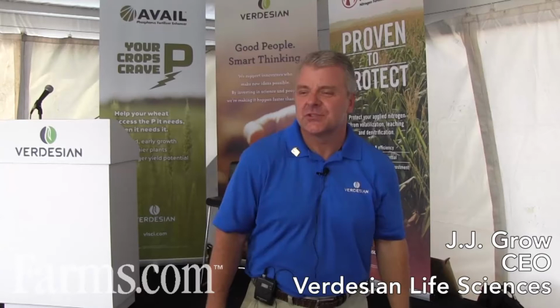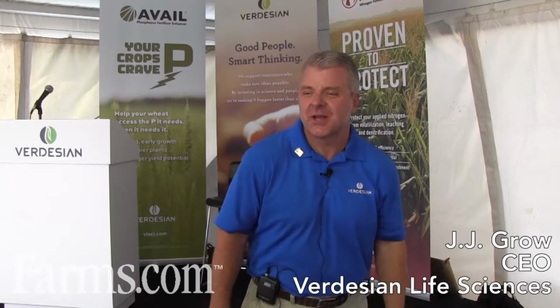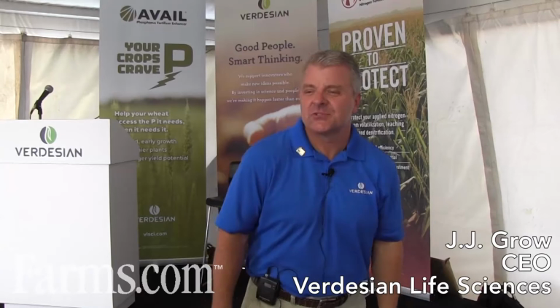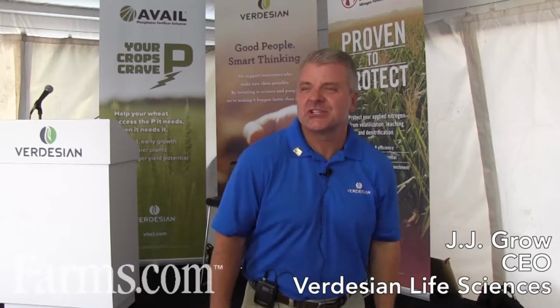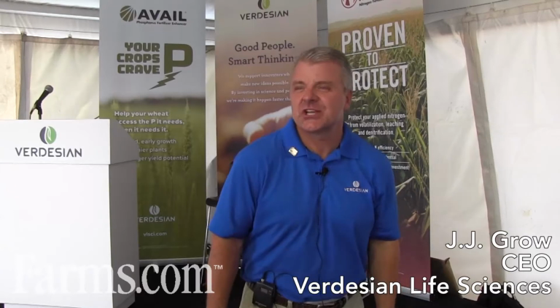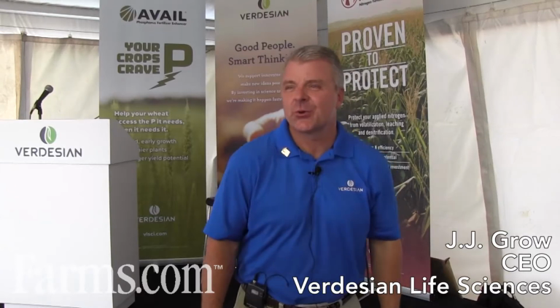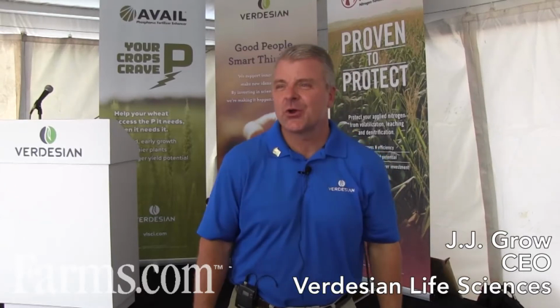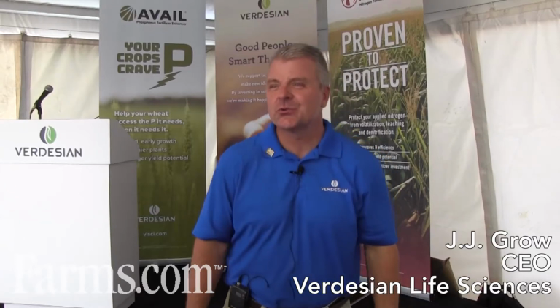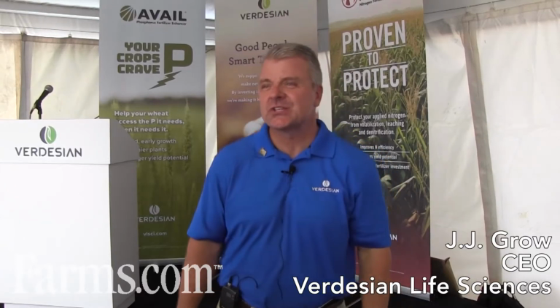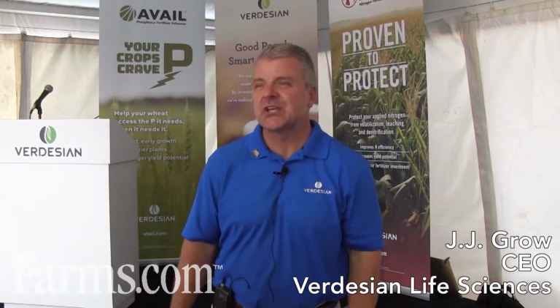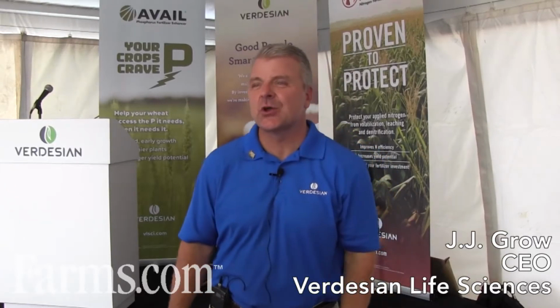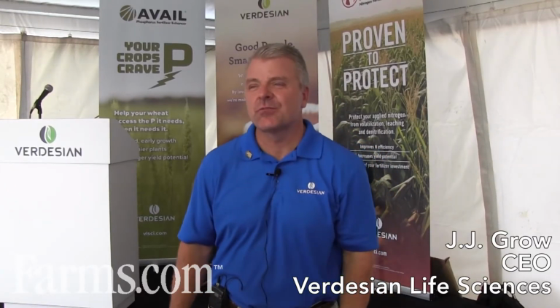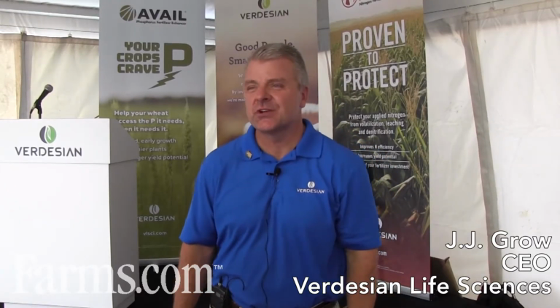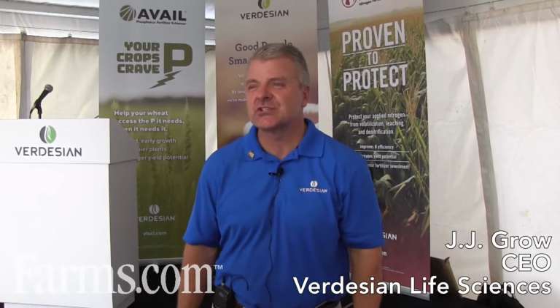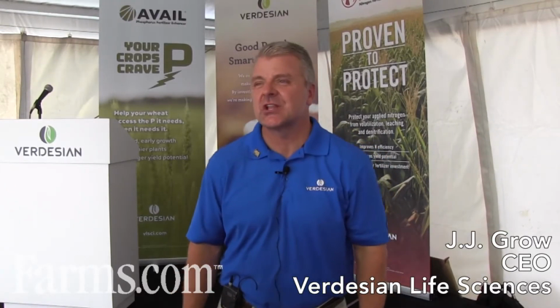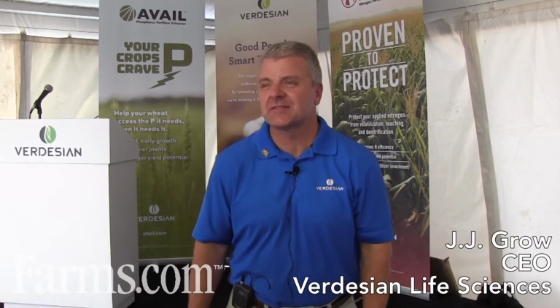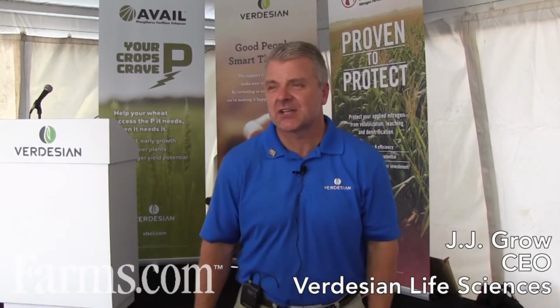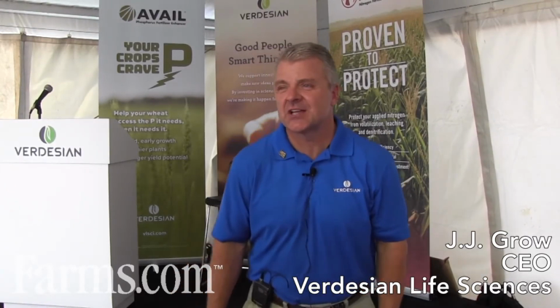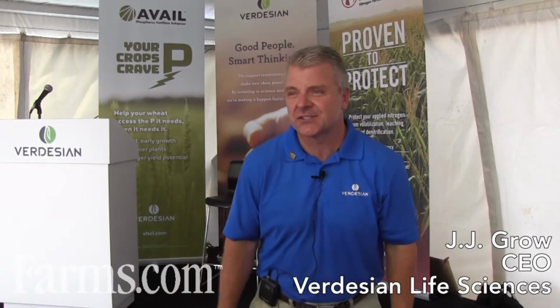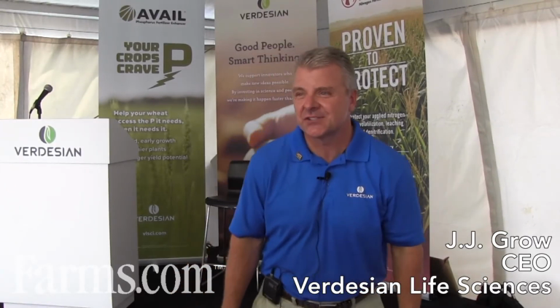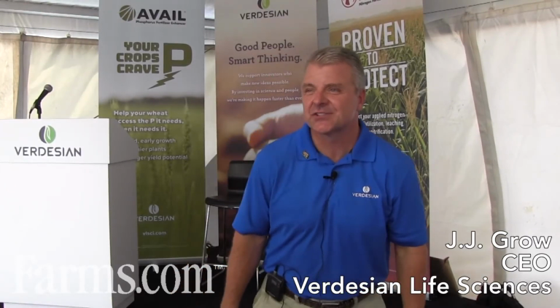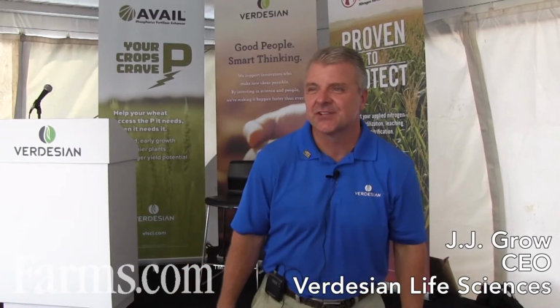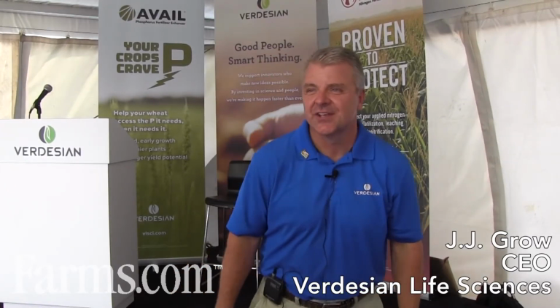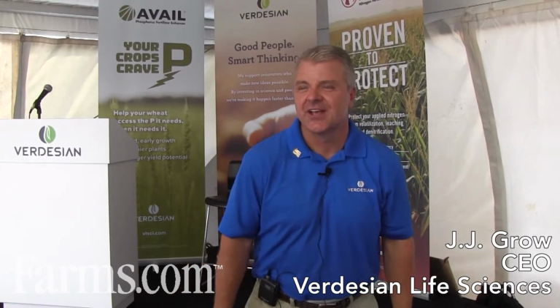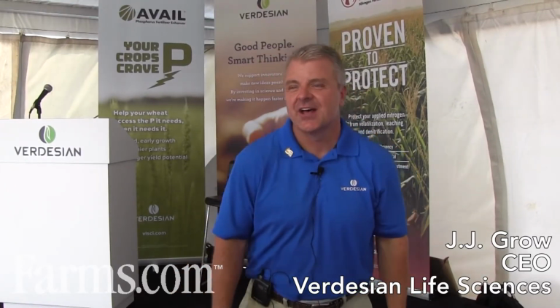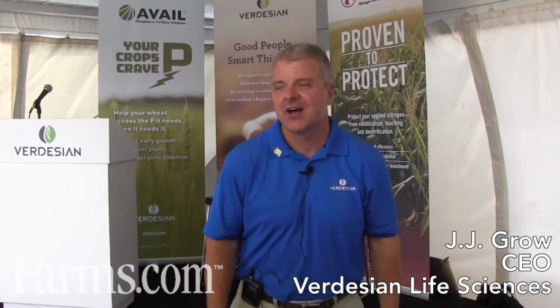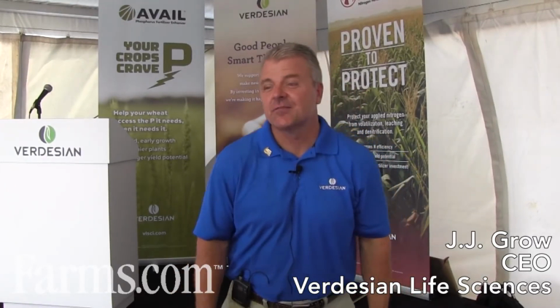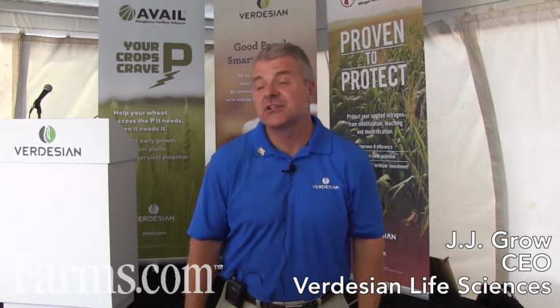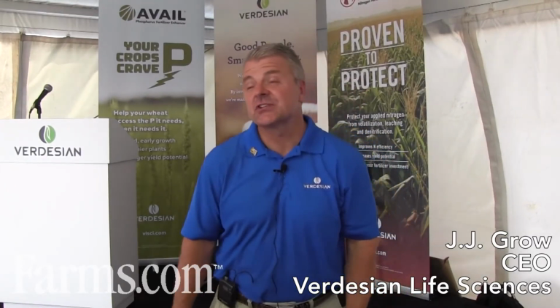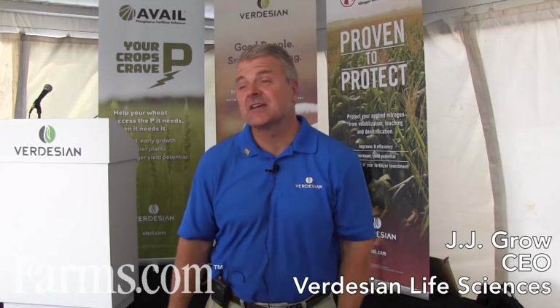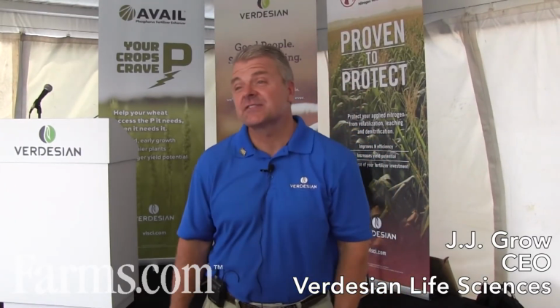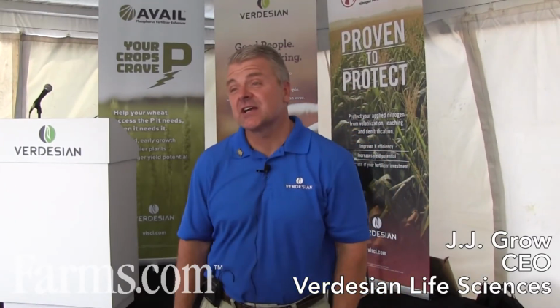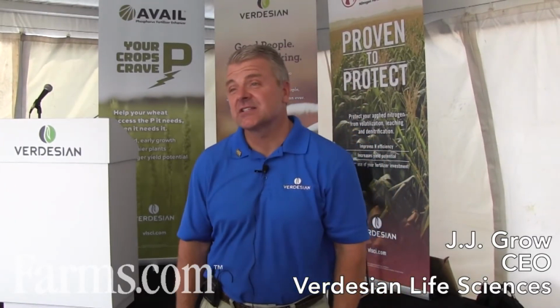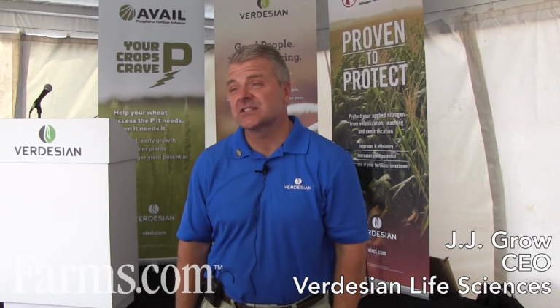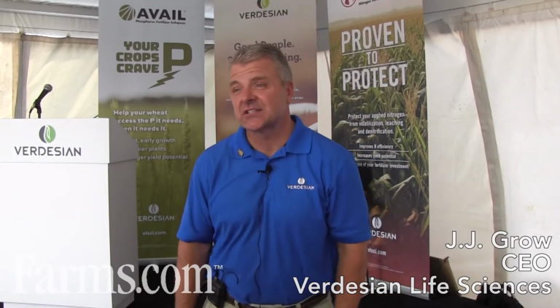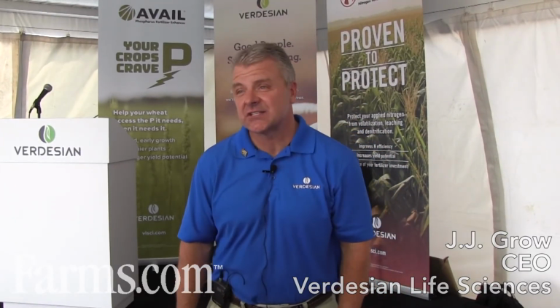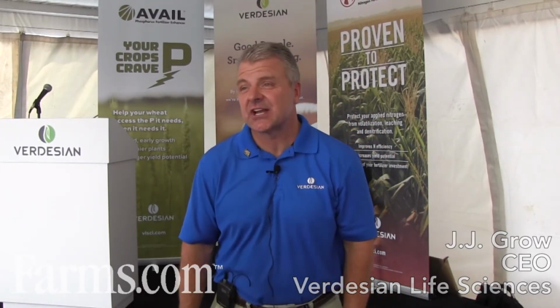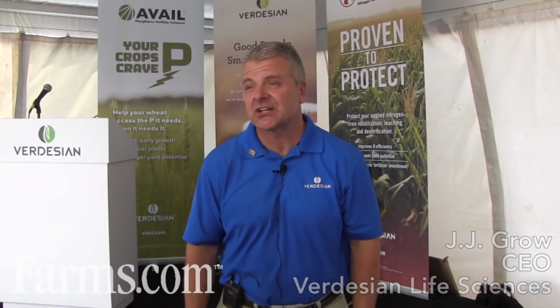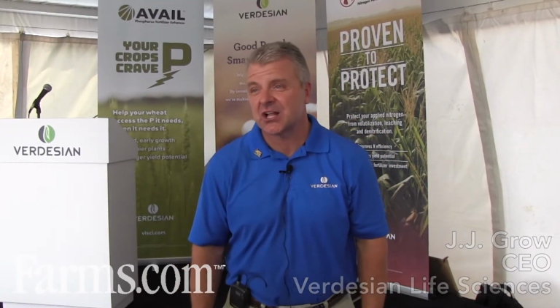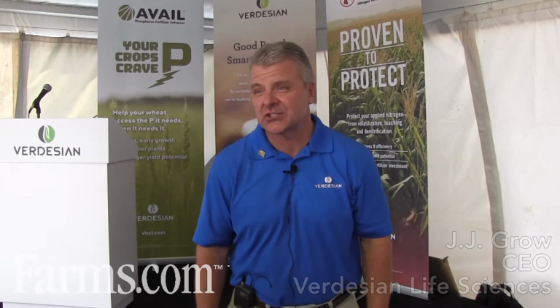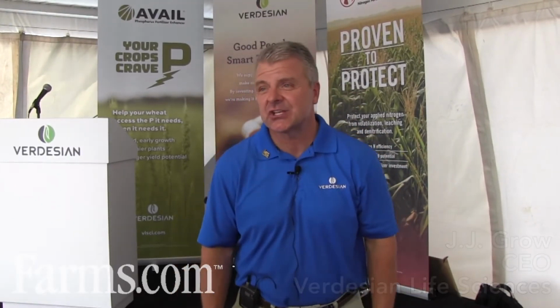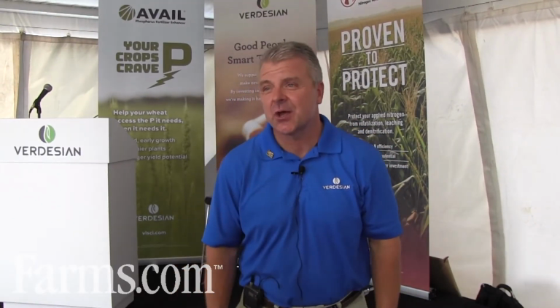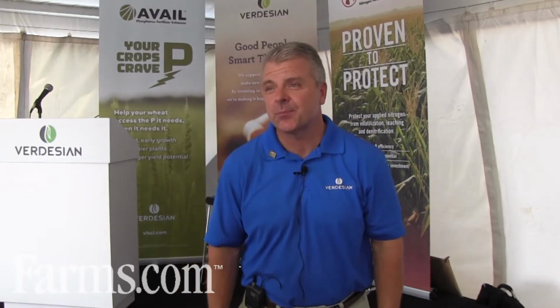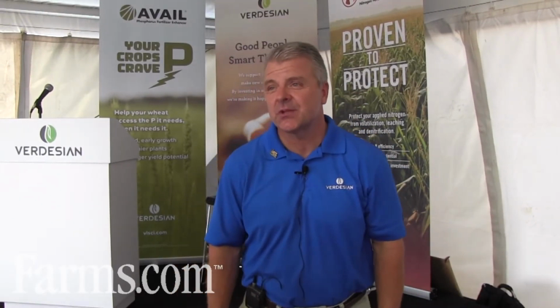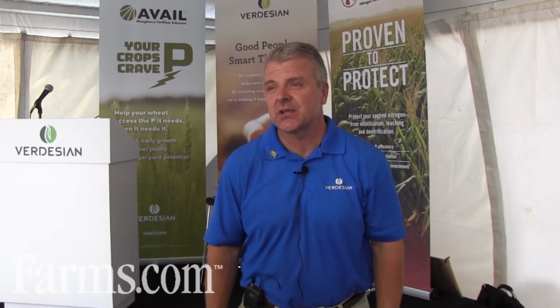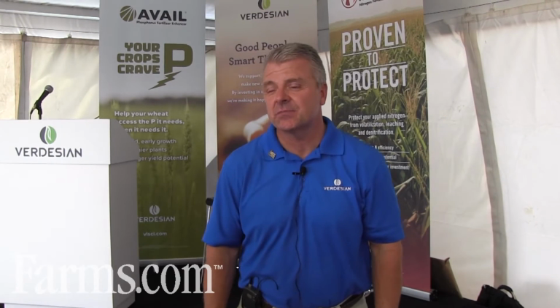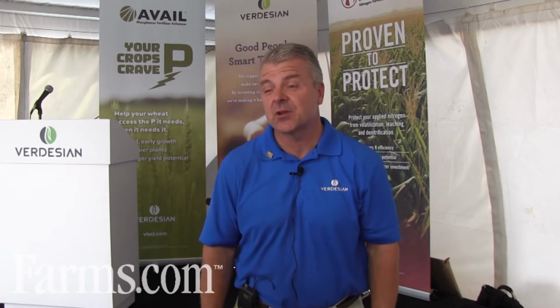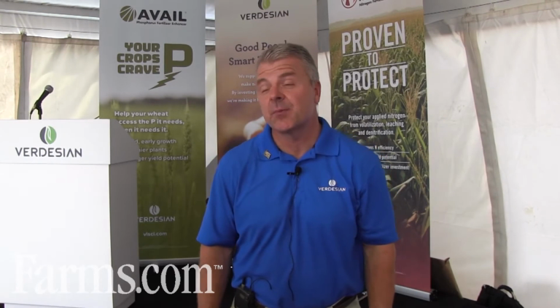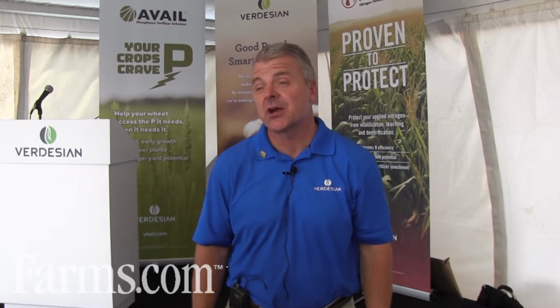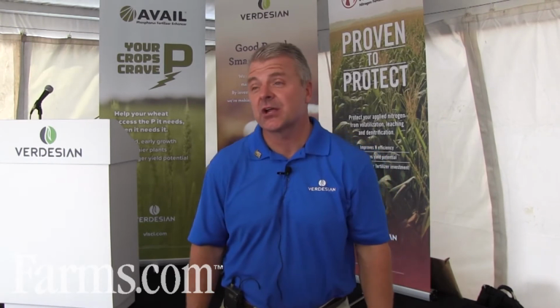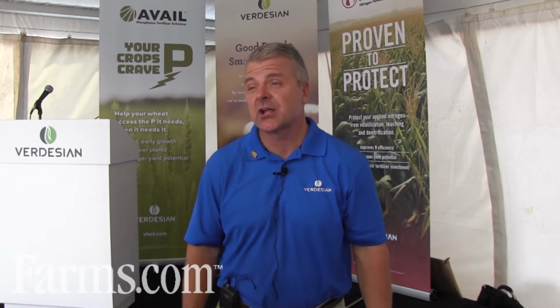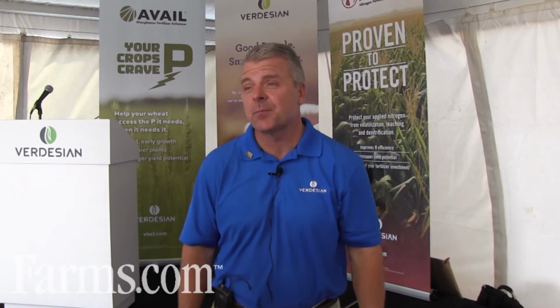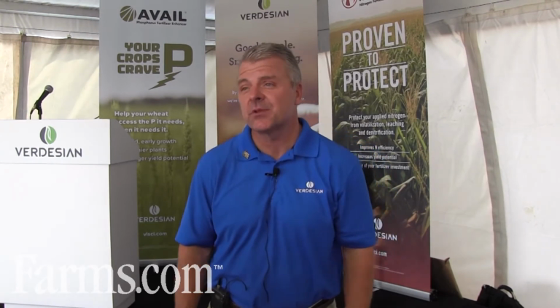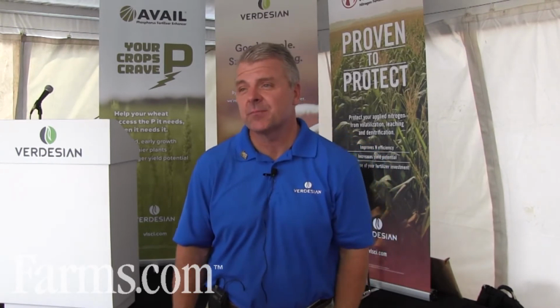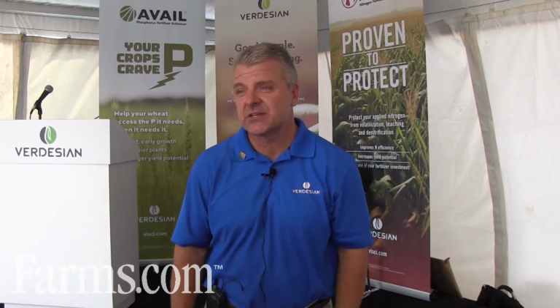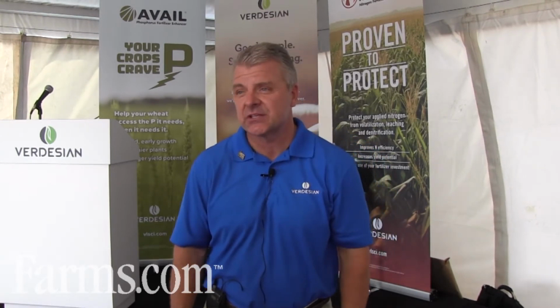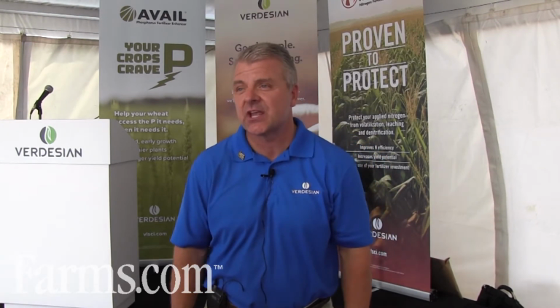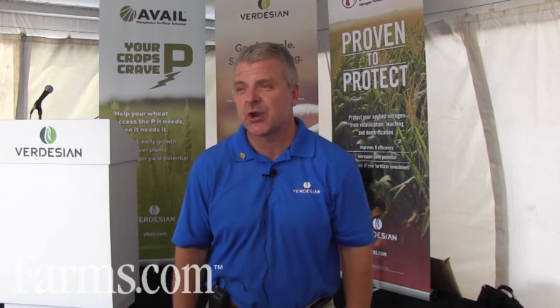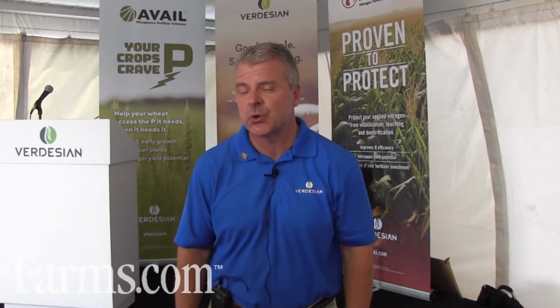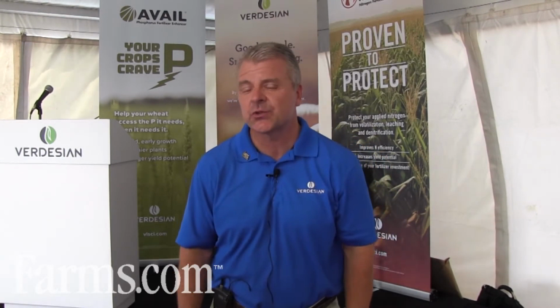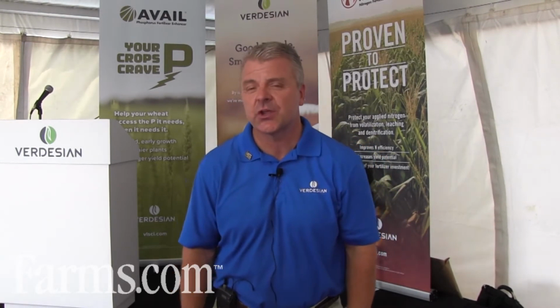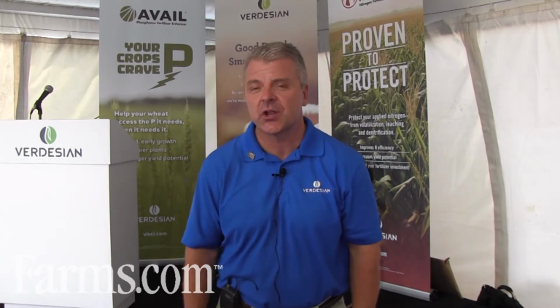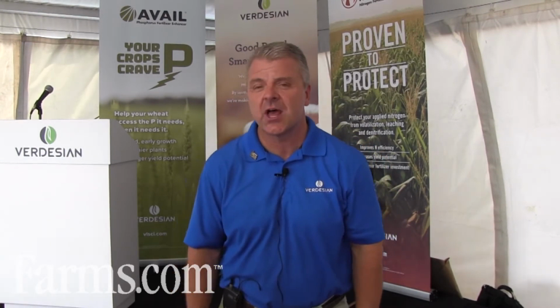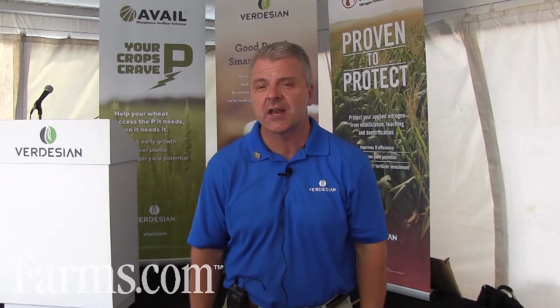I'm JJ Groh, CEO of Verdesian Life Sciences. Verdesian Life Sciences is a technology company, an American company based in Cary, North Carolina.